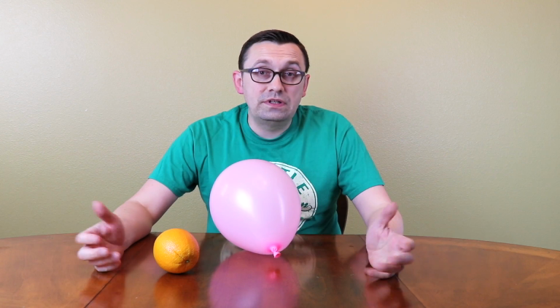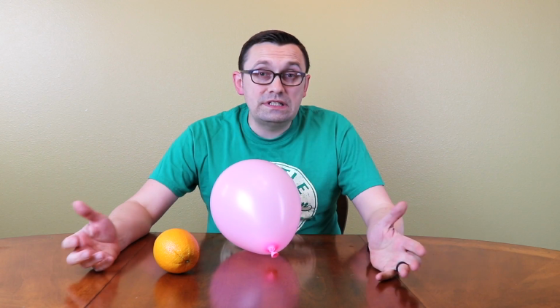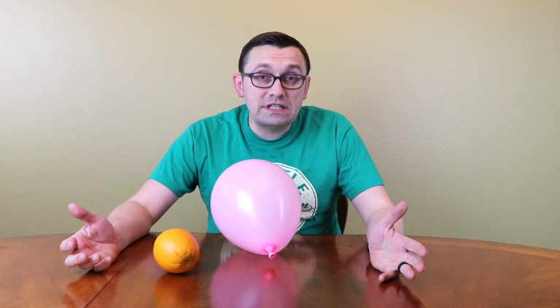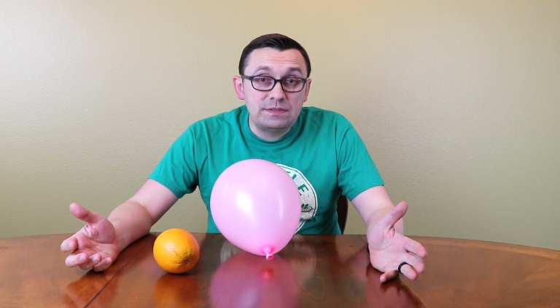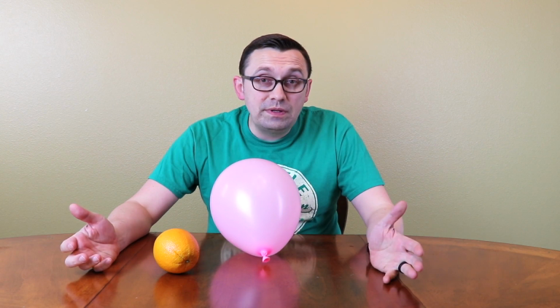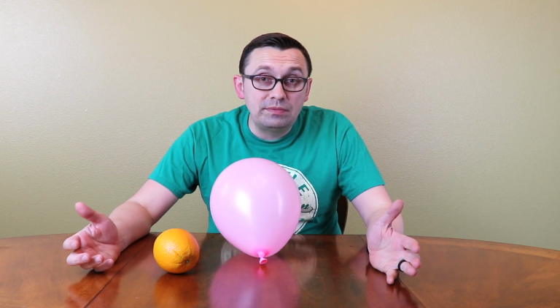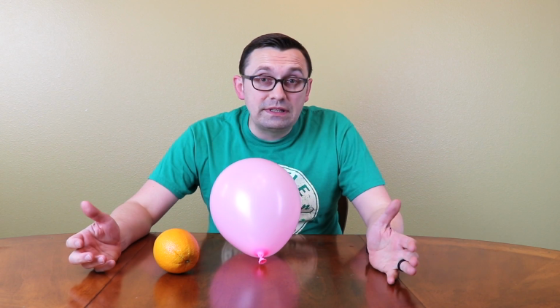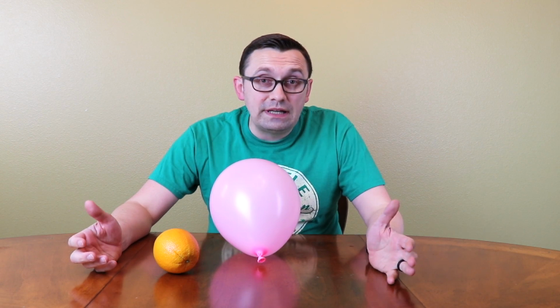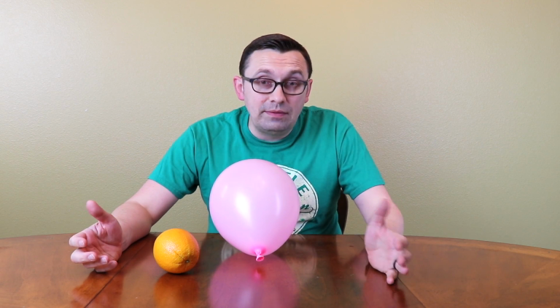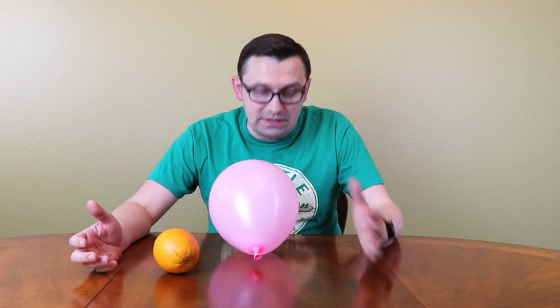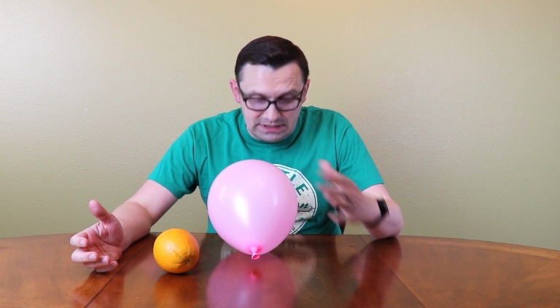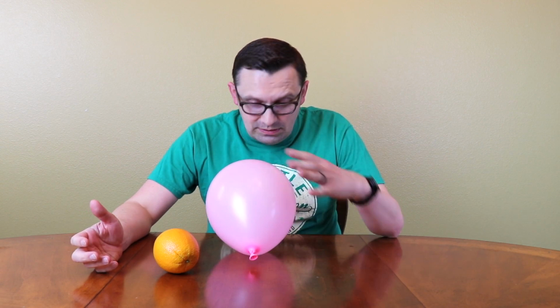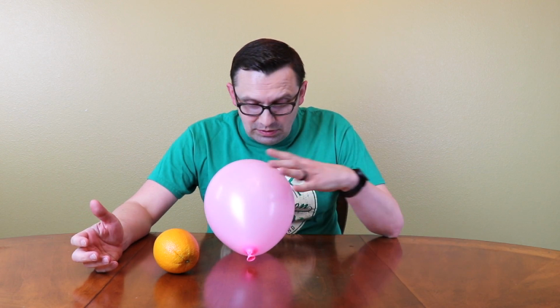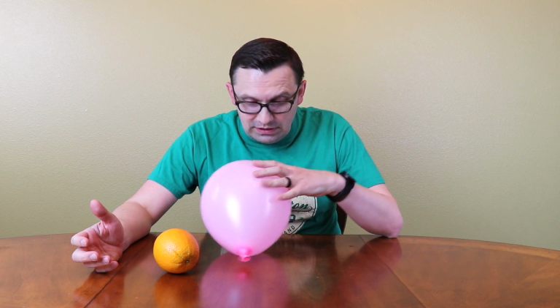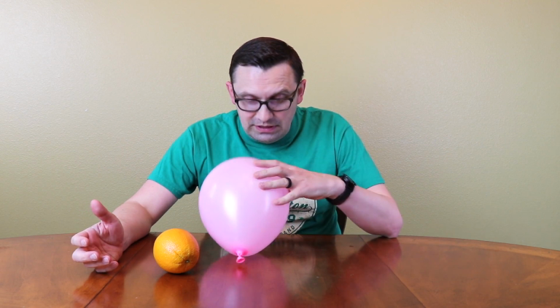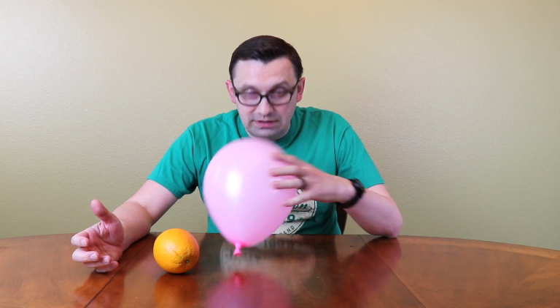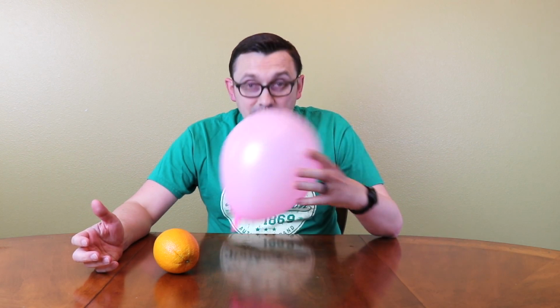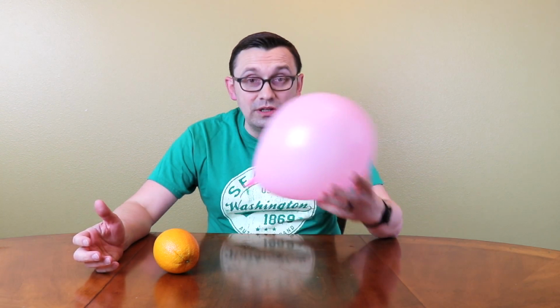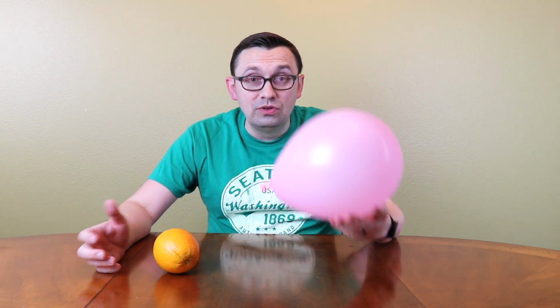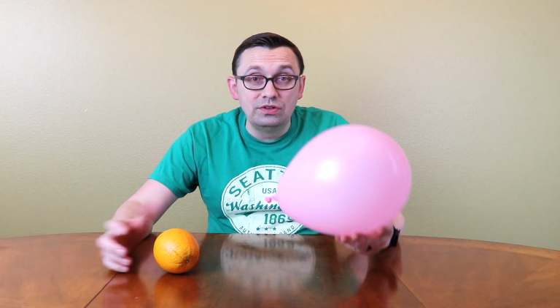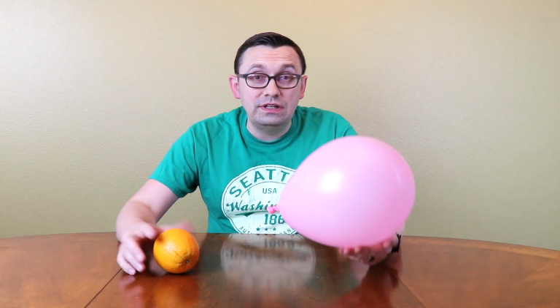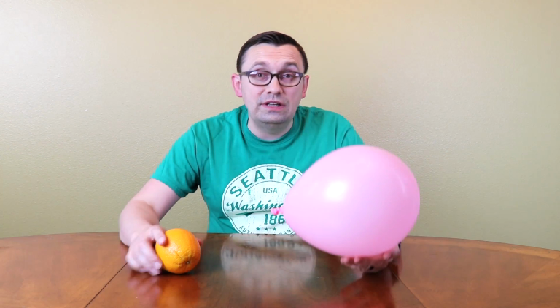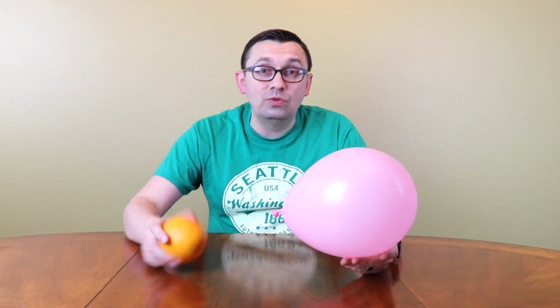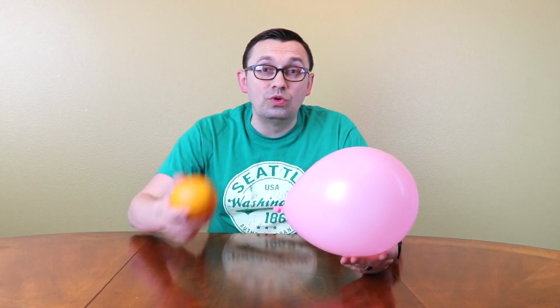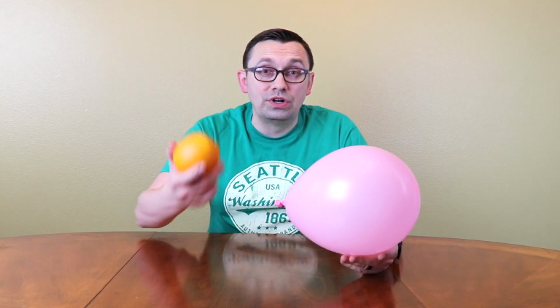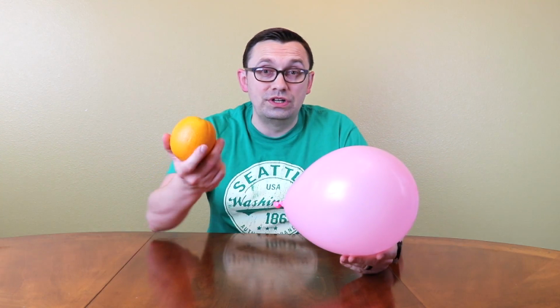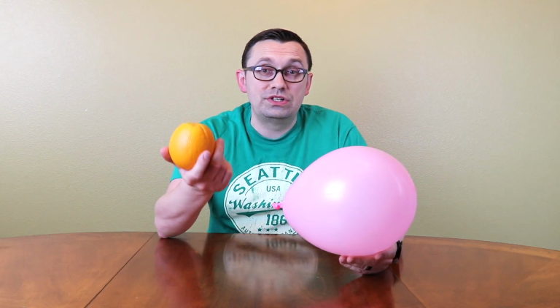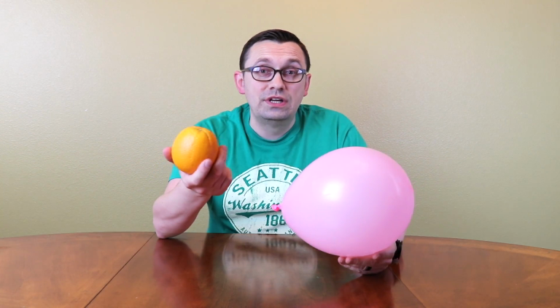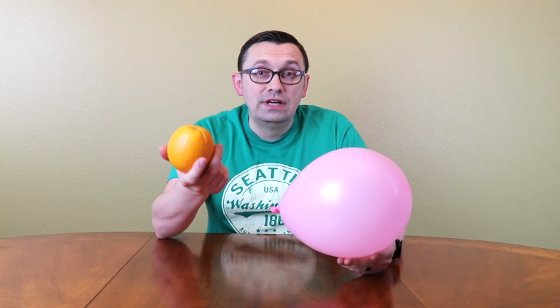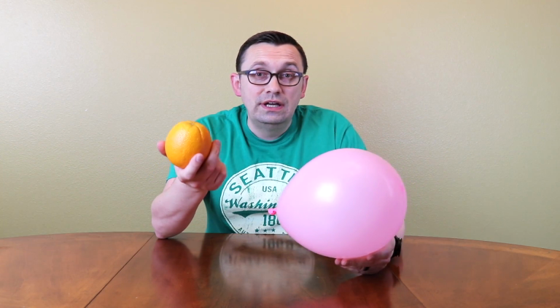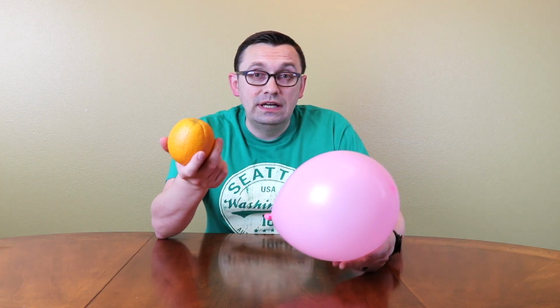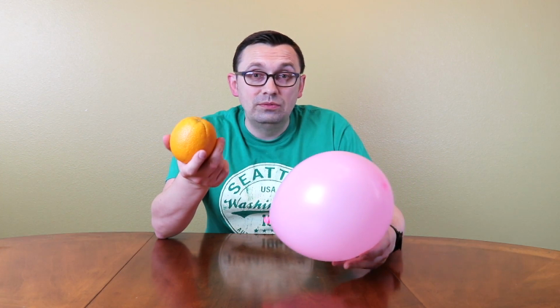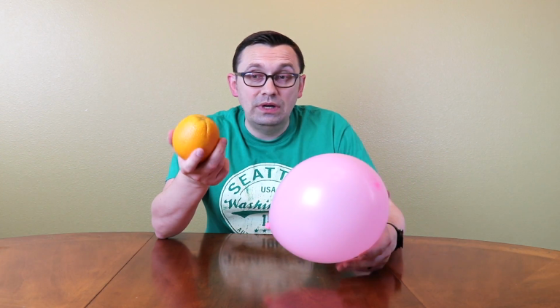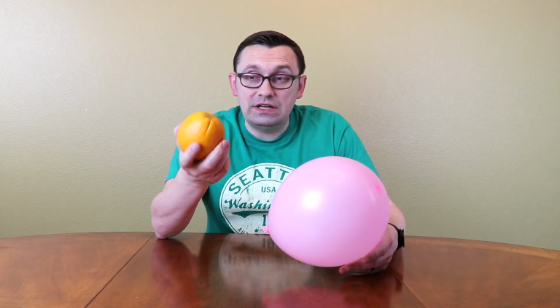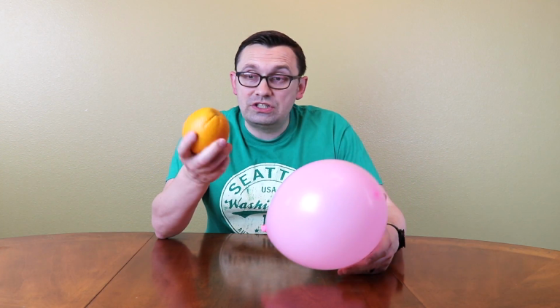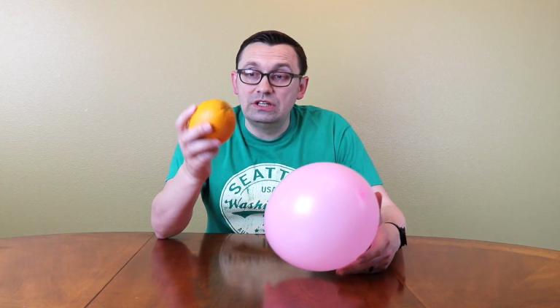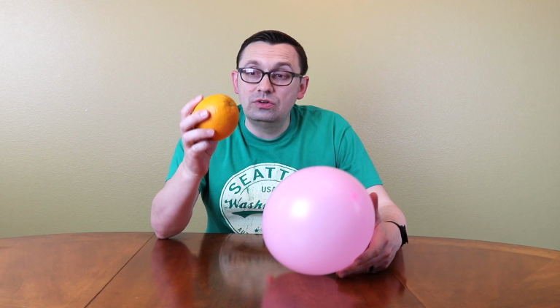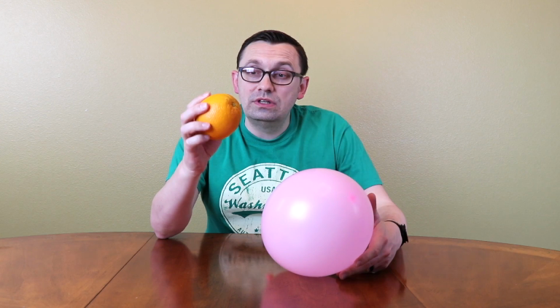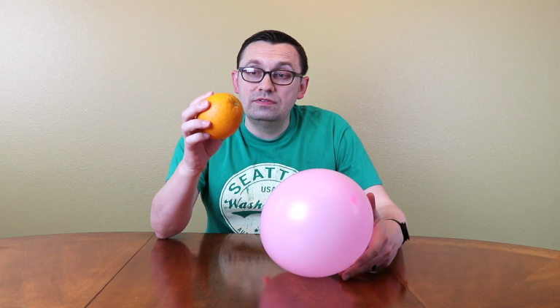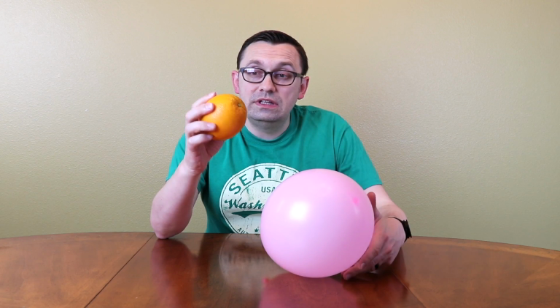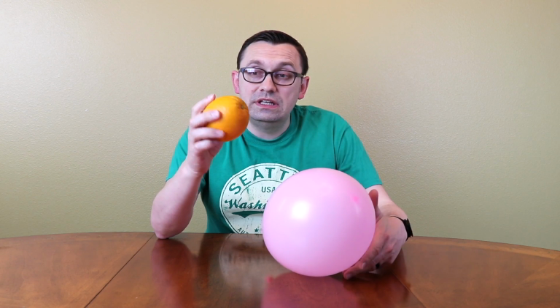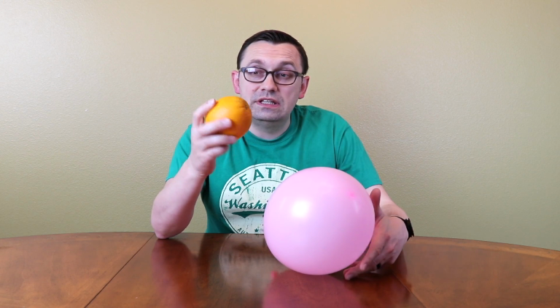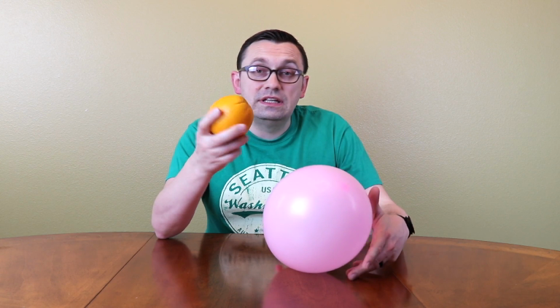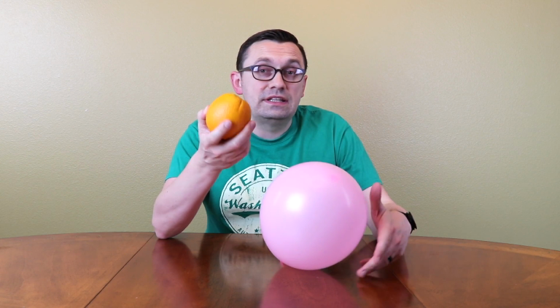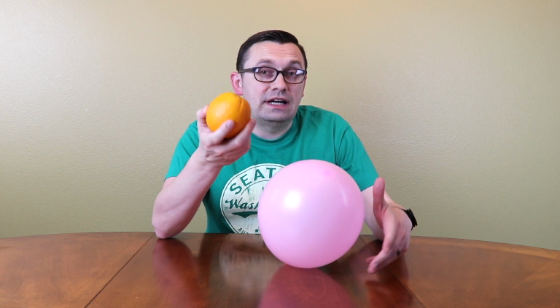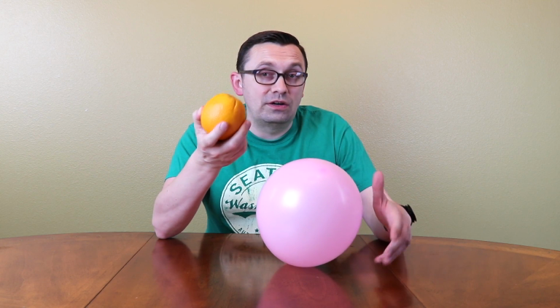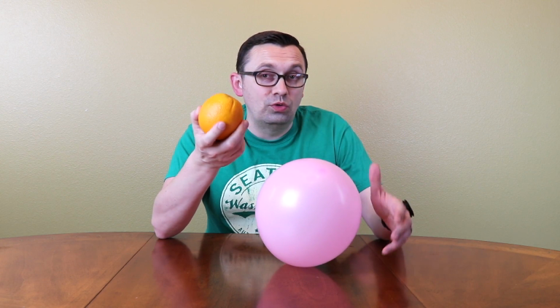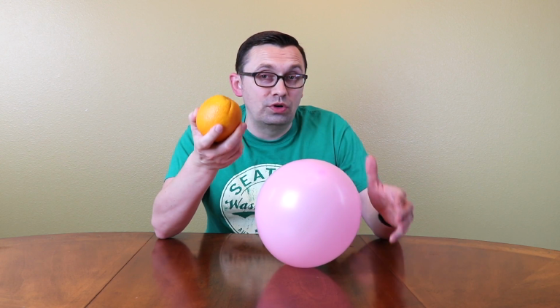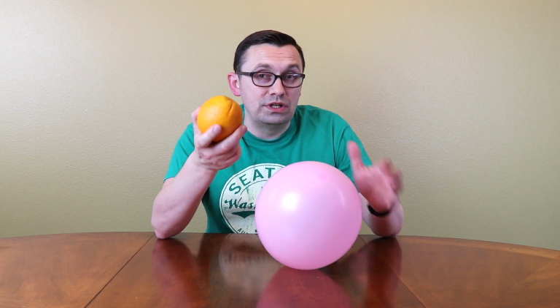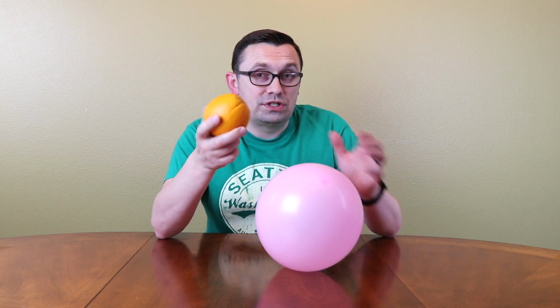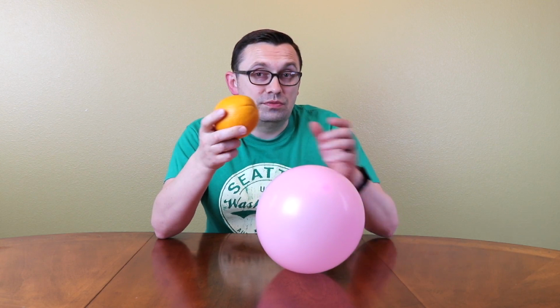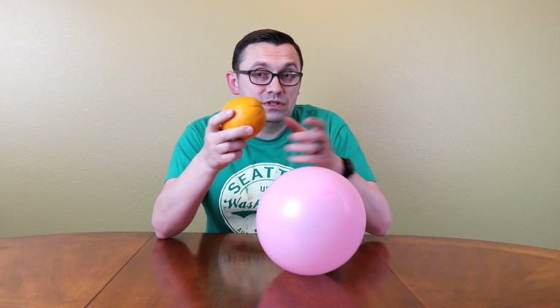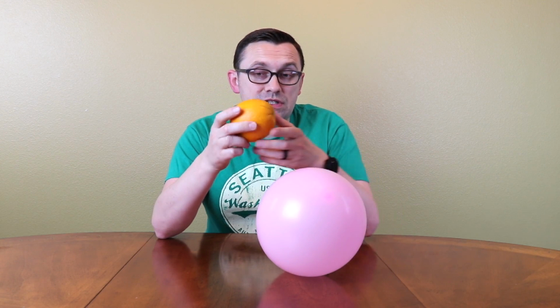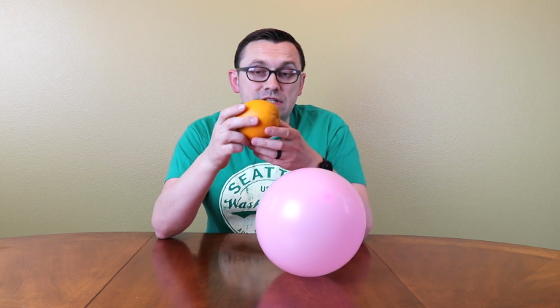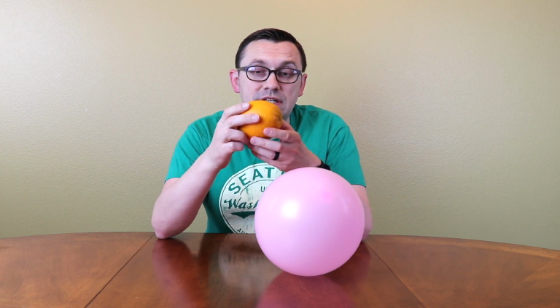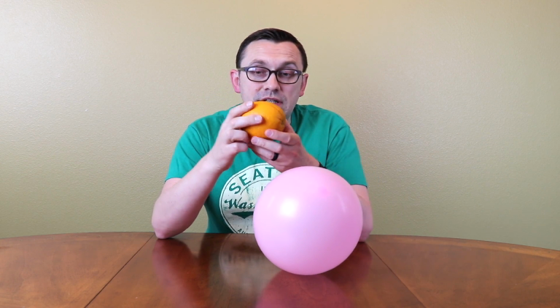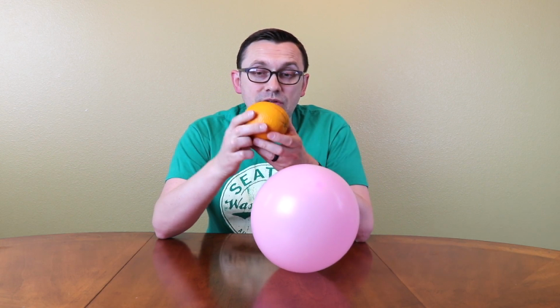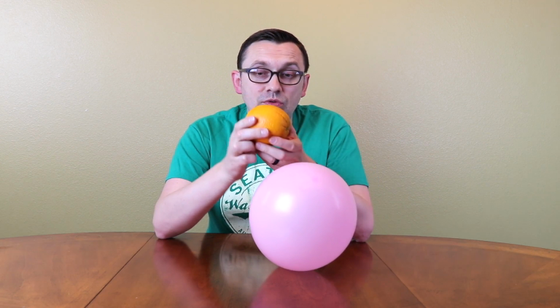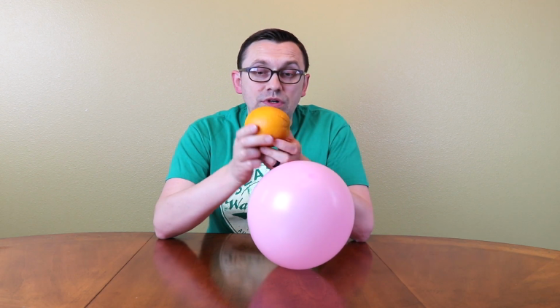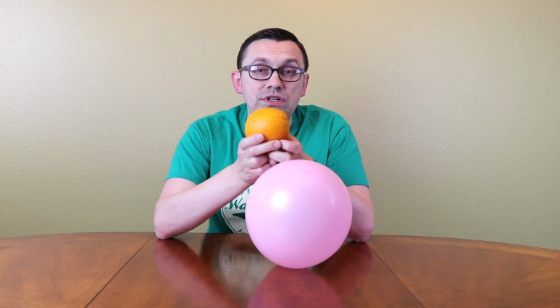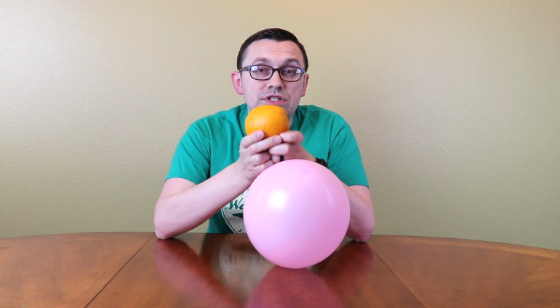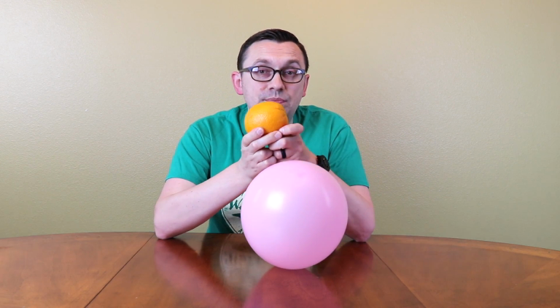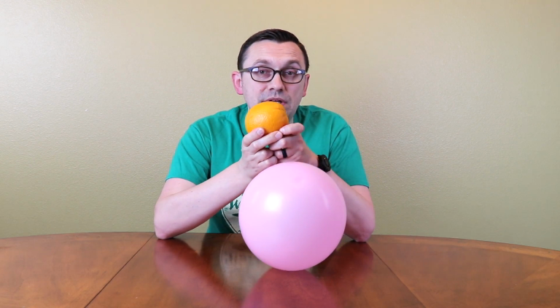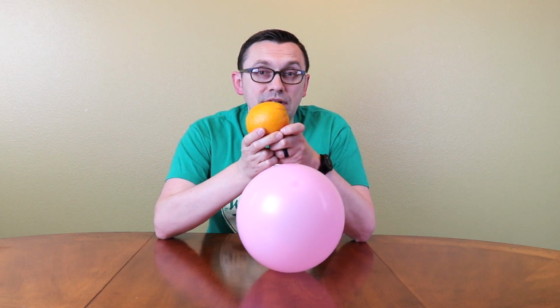For this experiment, obviously, we'll need a balloon and an orange. And we actually don't even need the entire orange — we just need an orange peel.